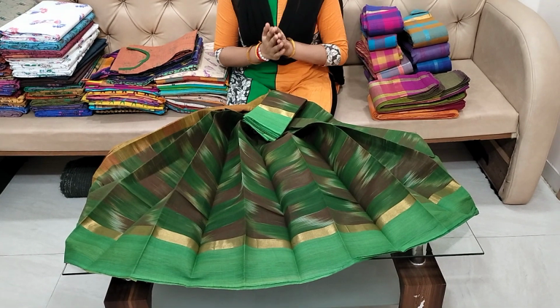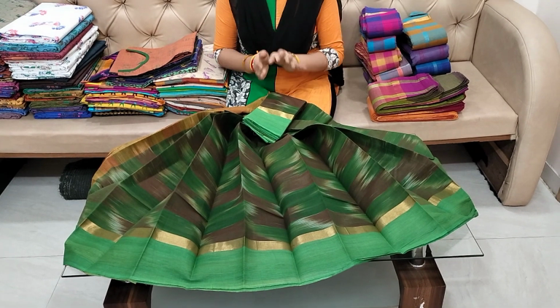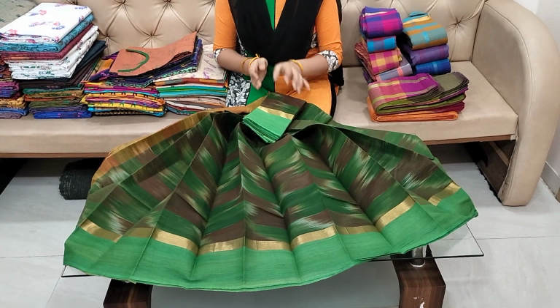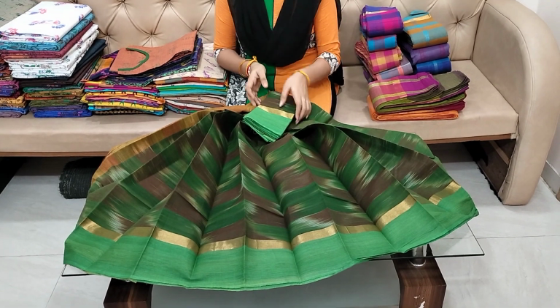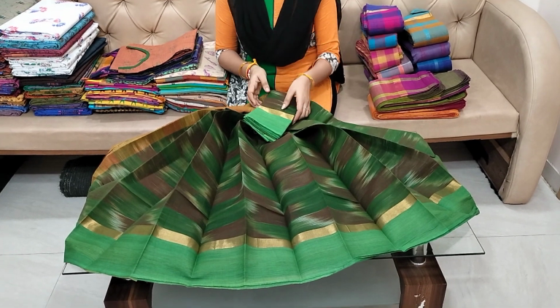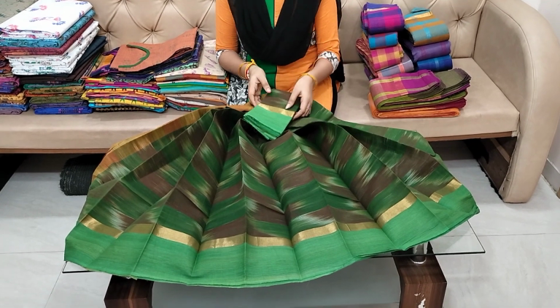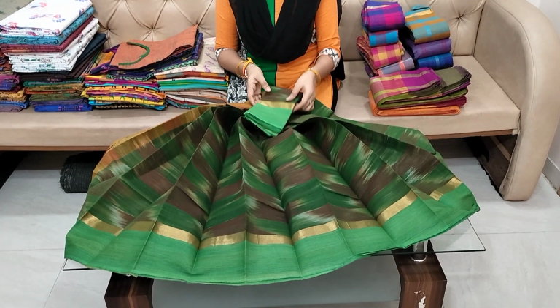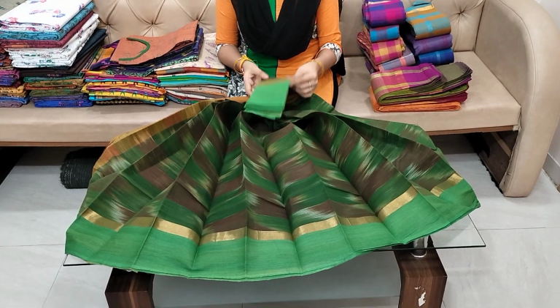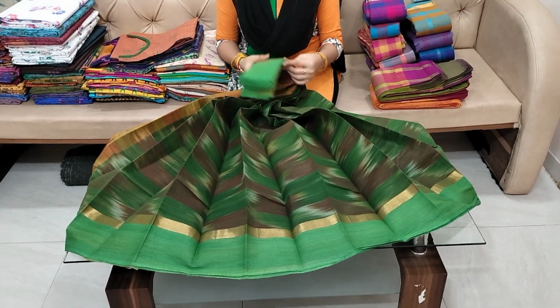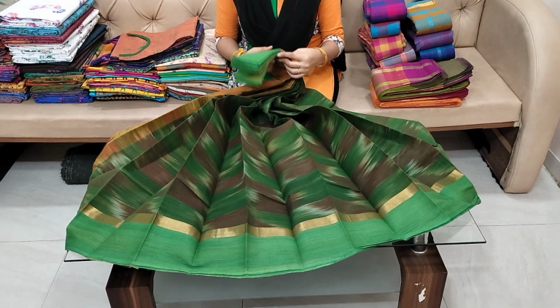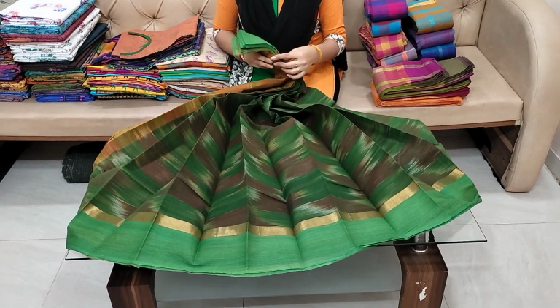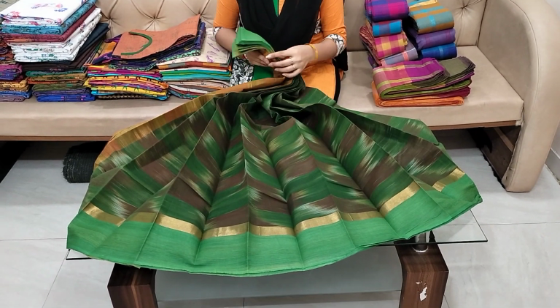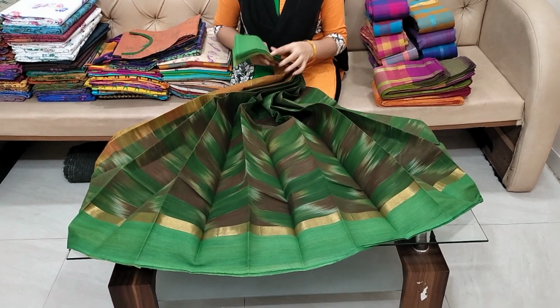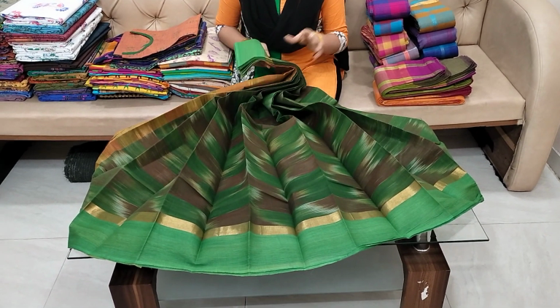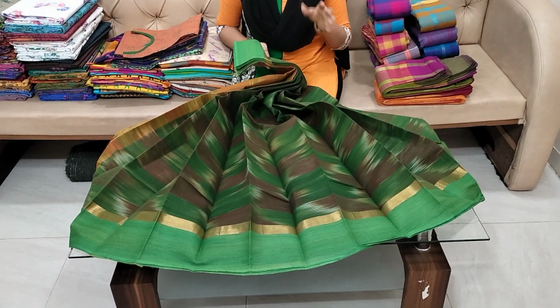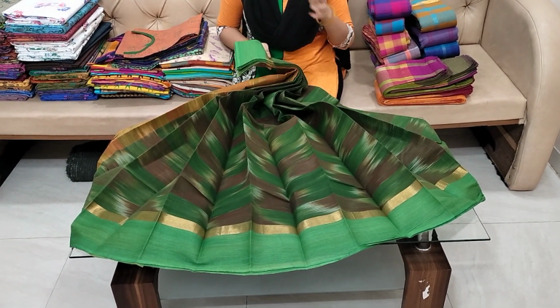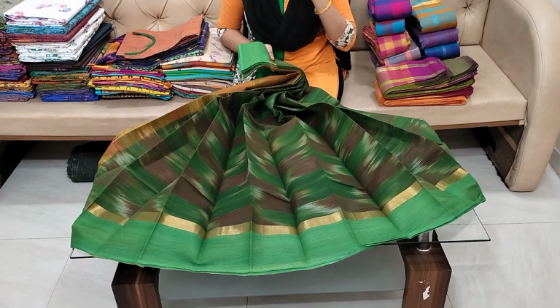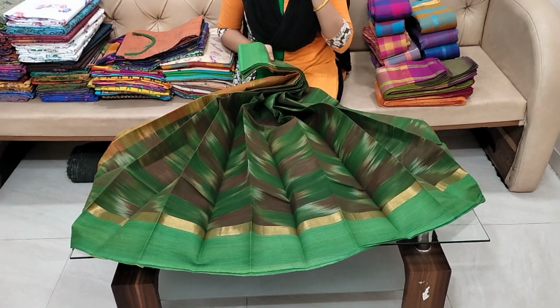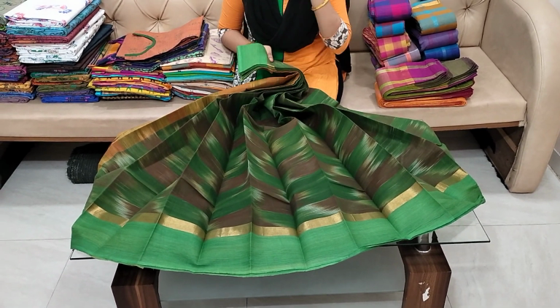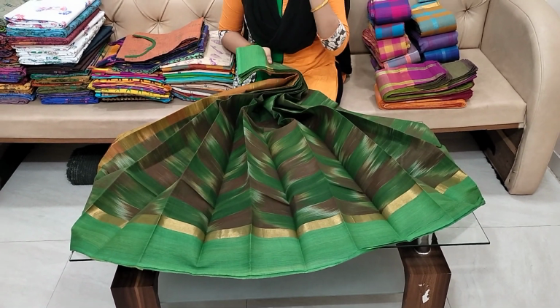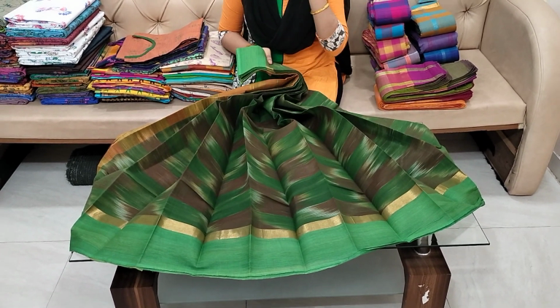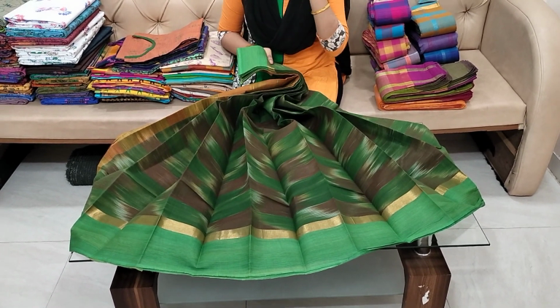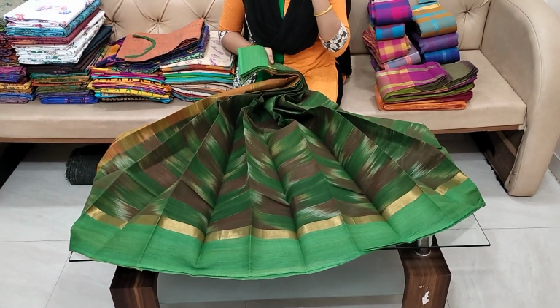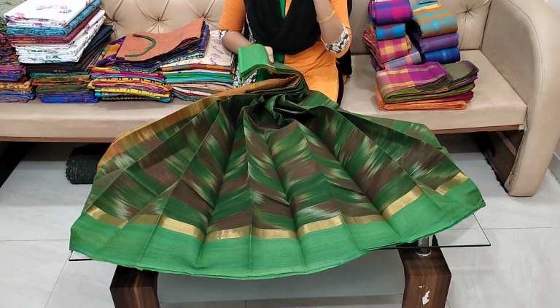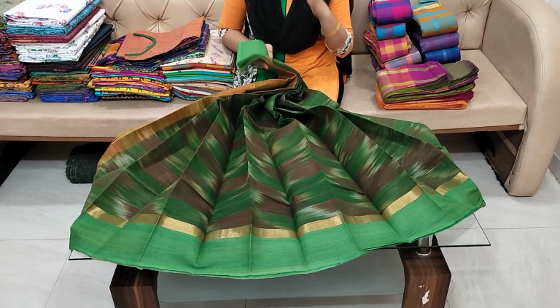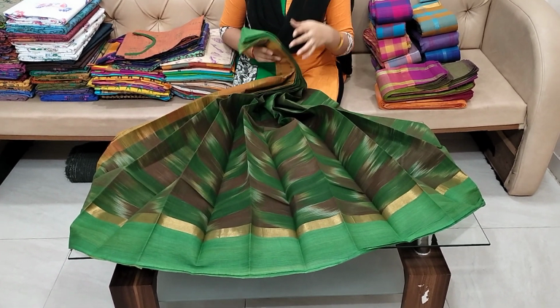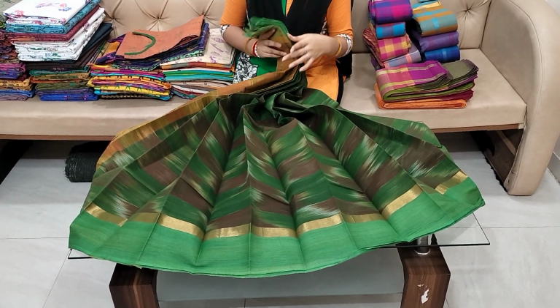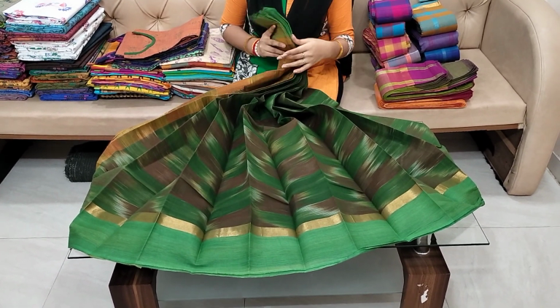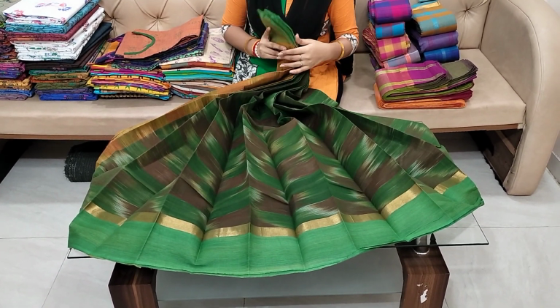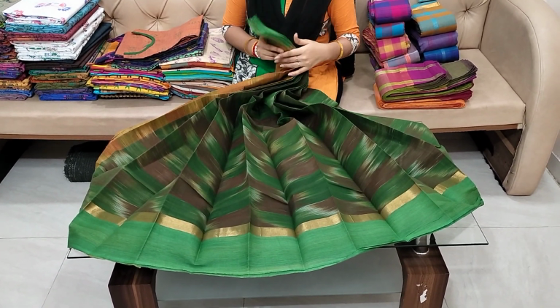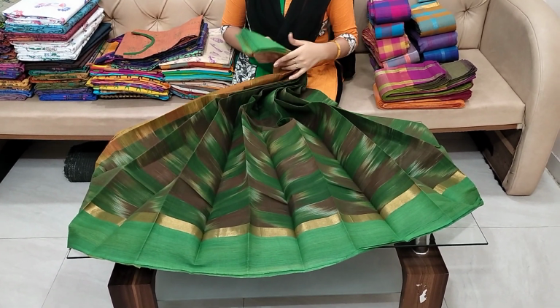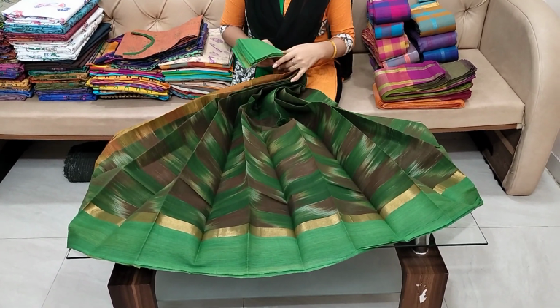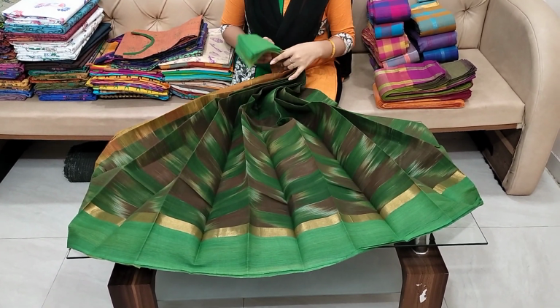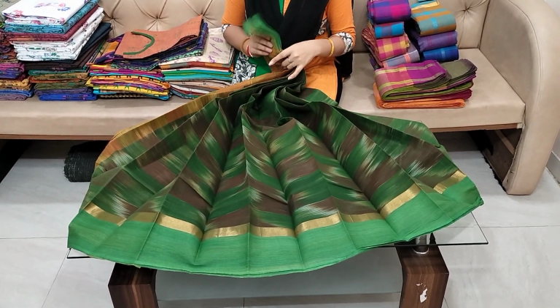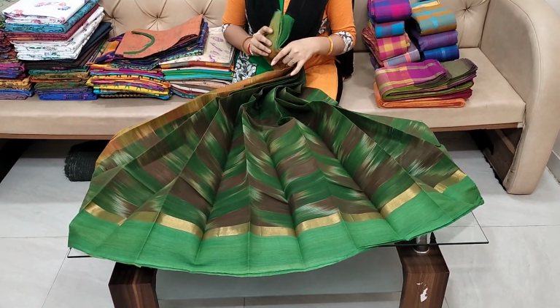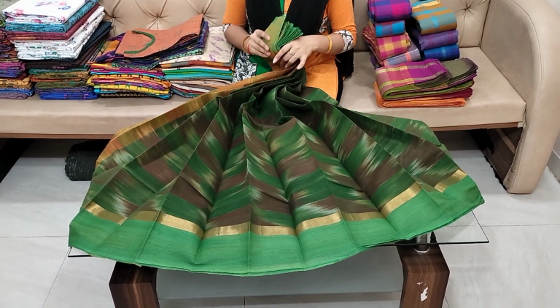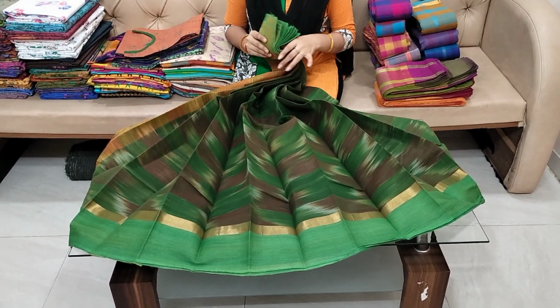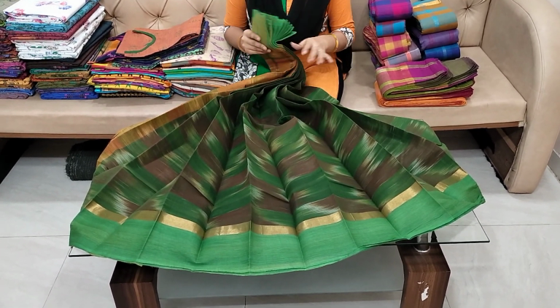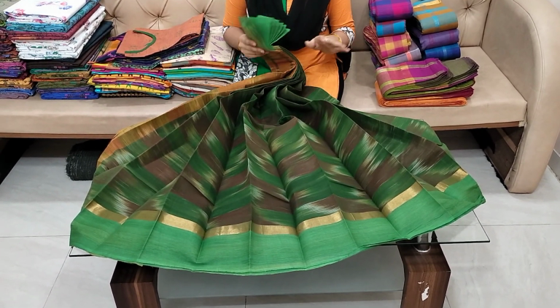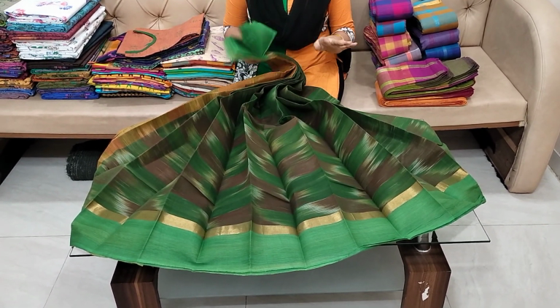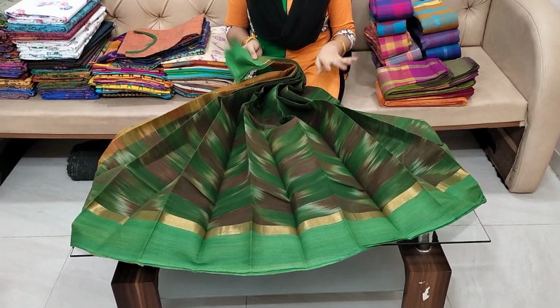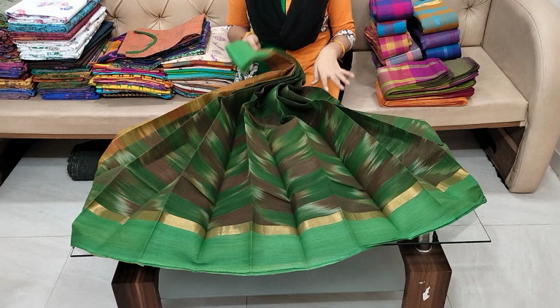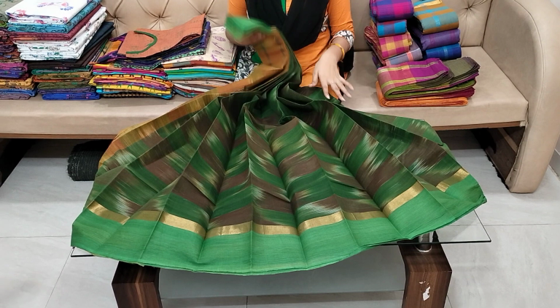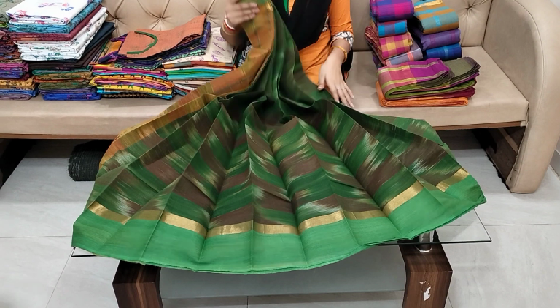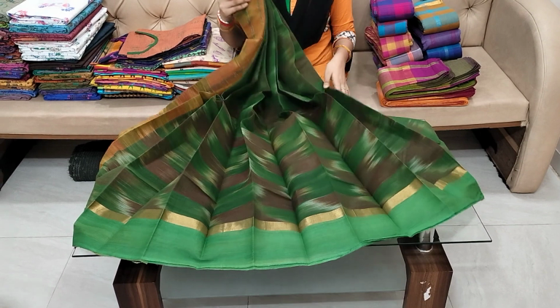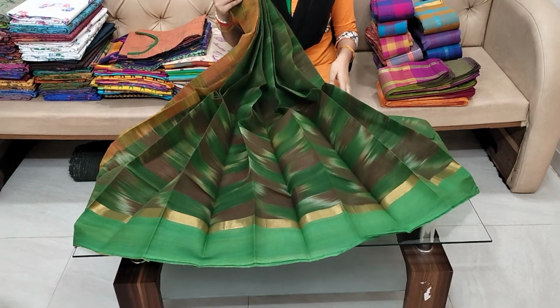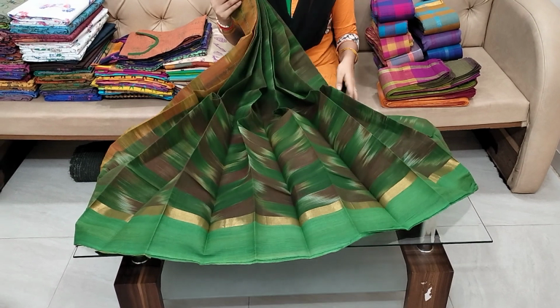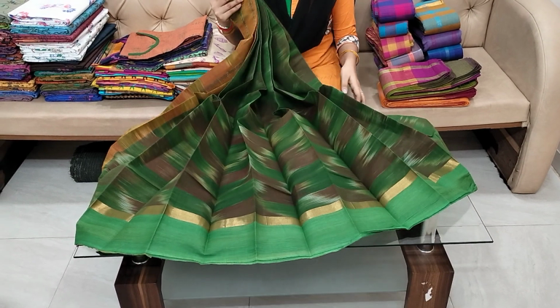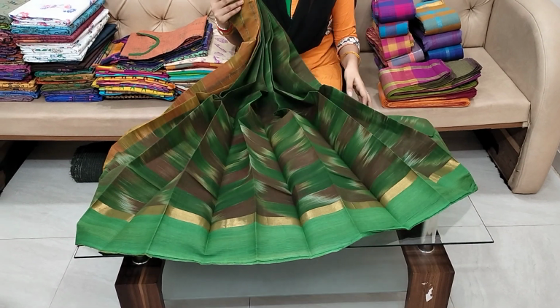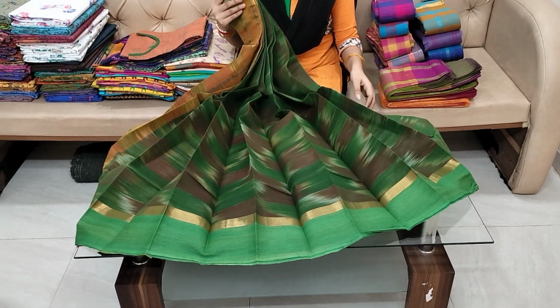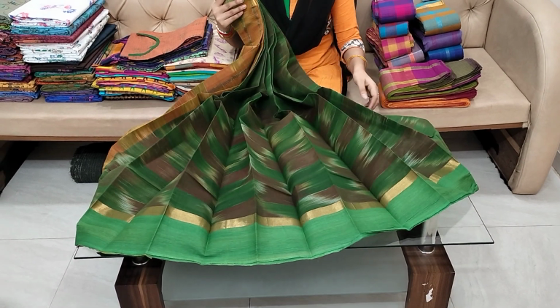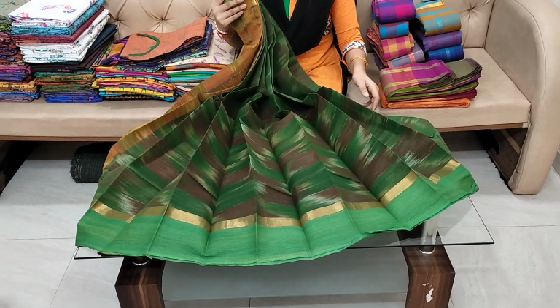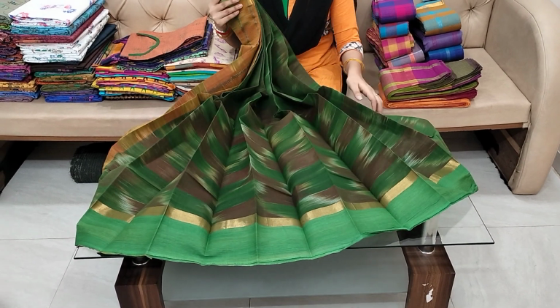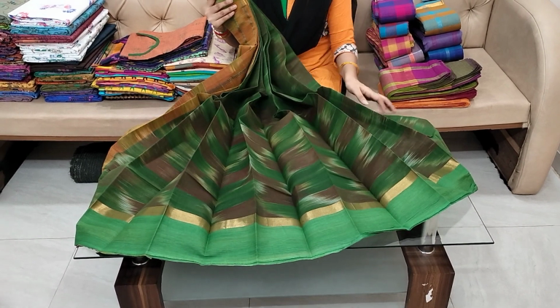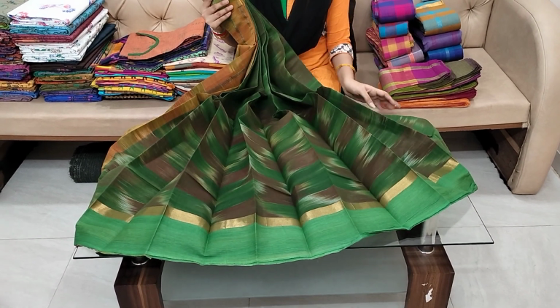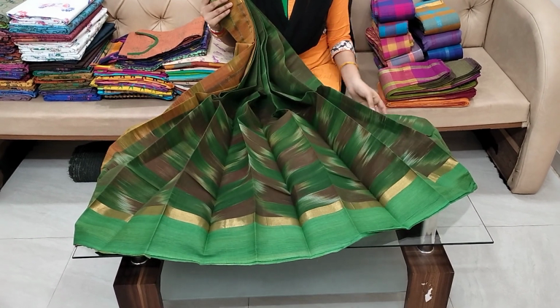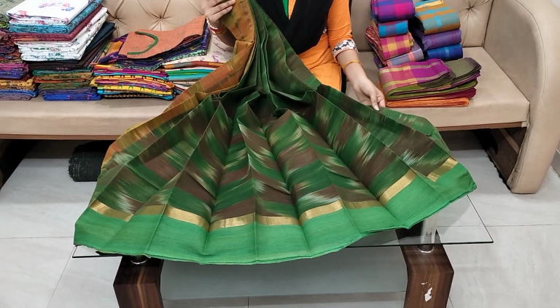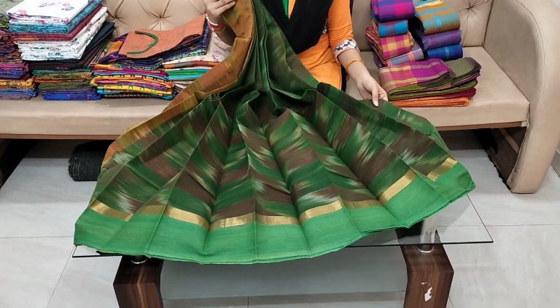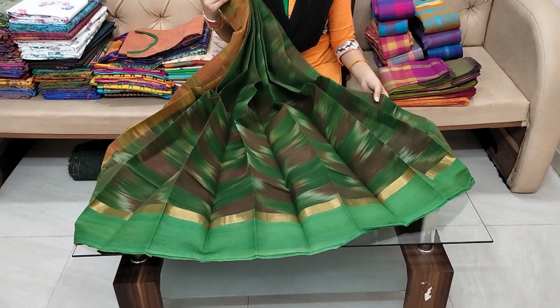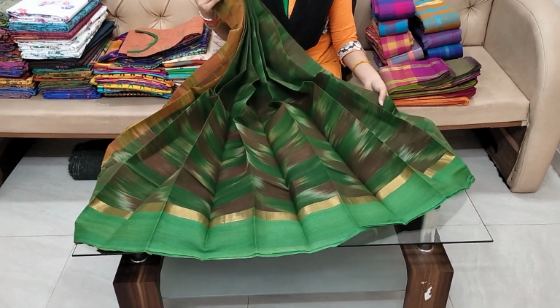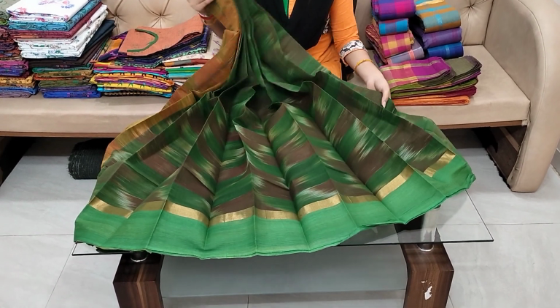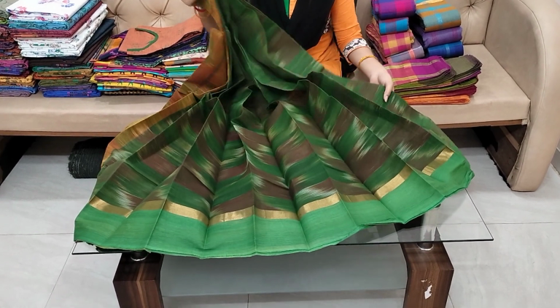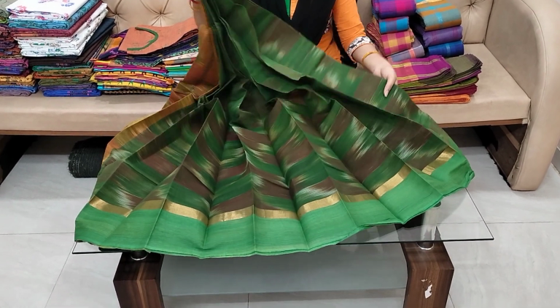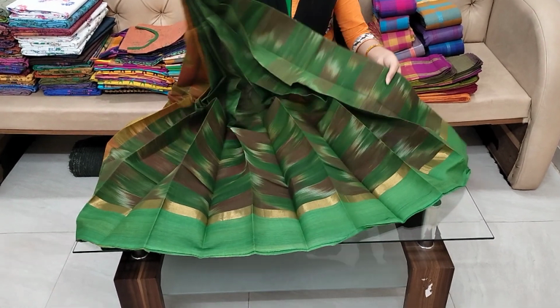In this video, there are different types of handloom sarees. There are pure cotton tops. I will show you how to check it out.